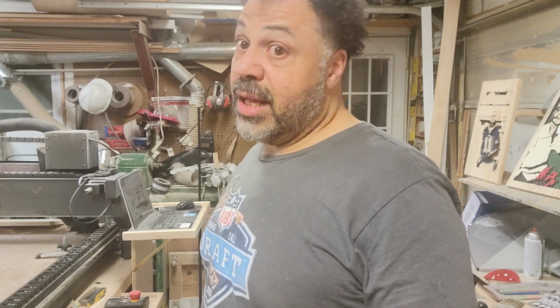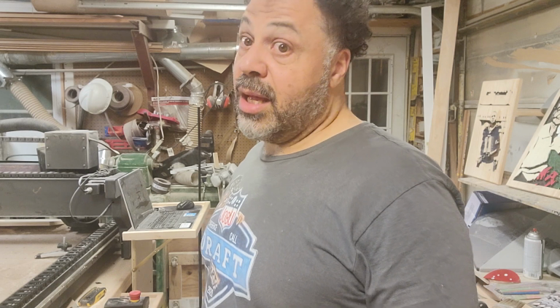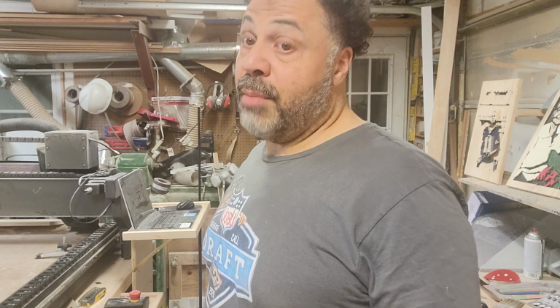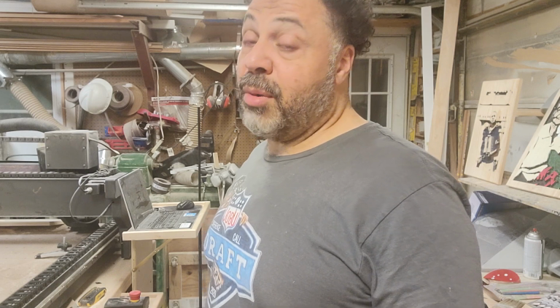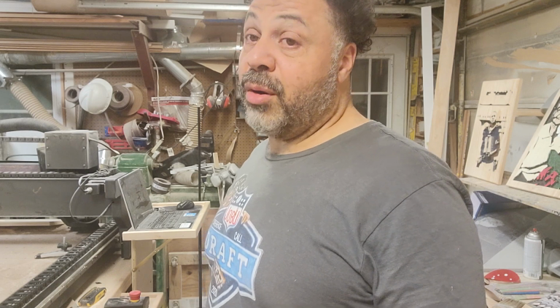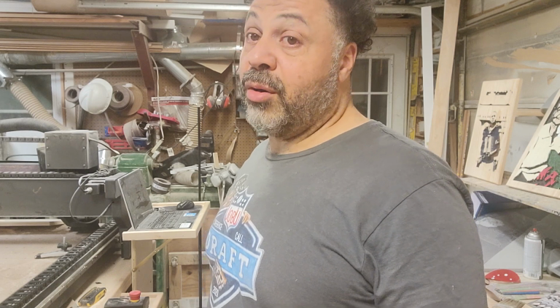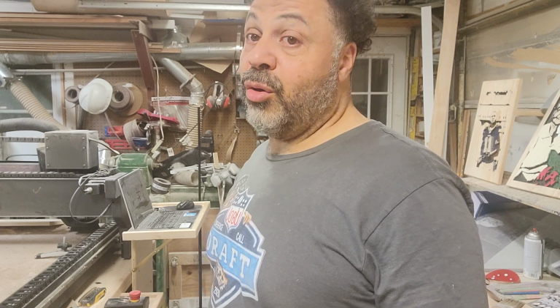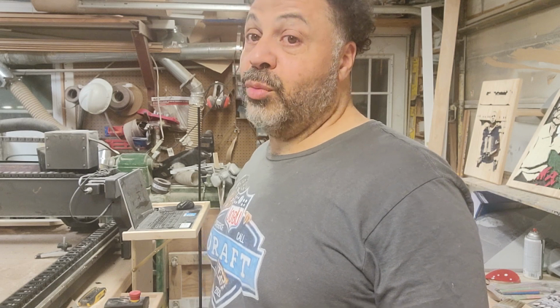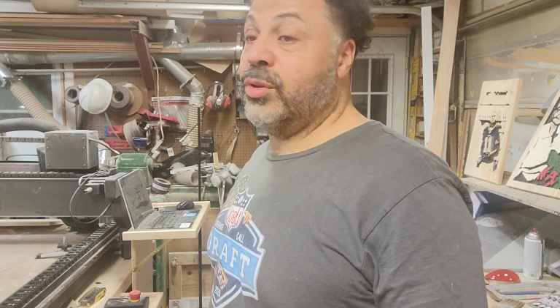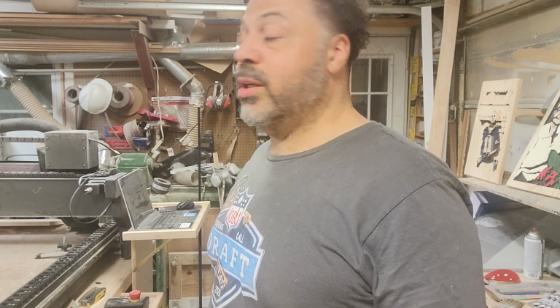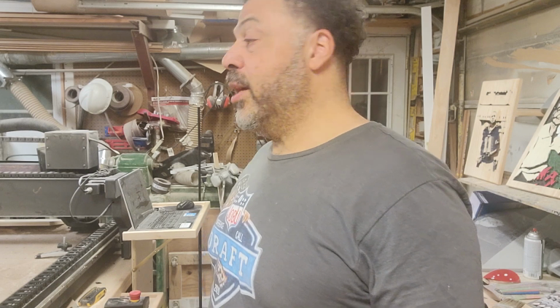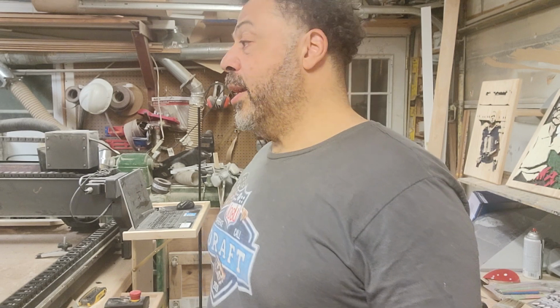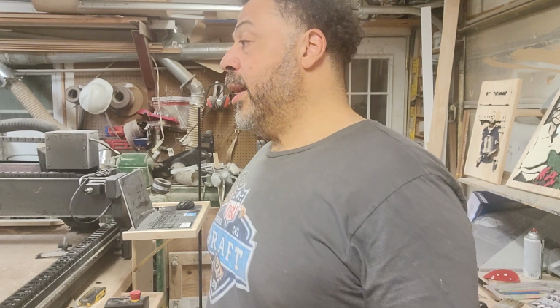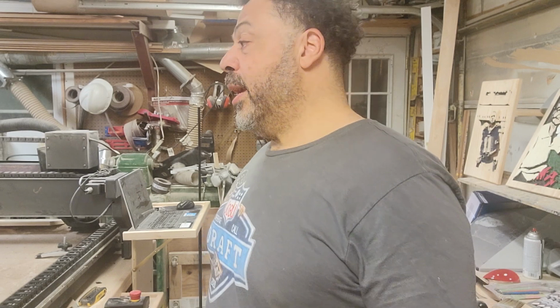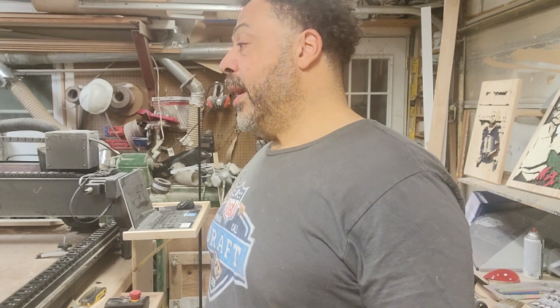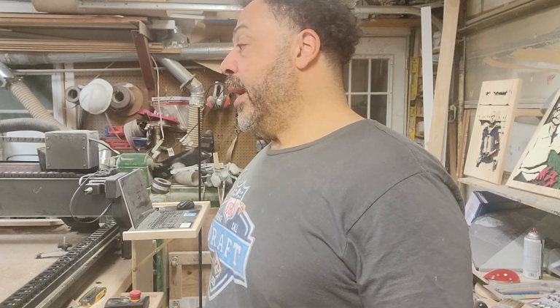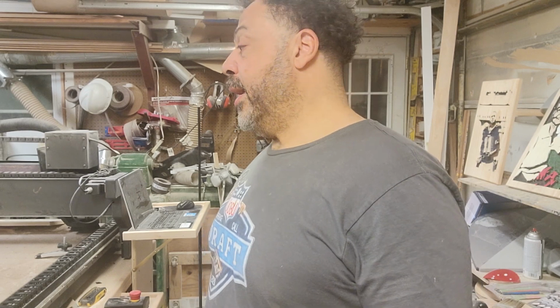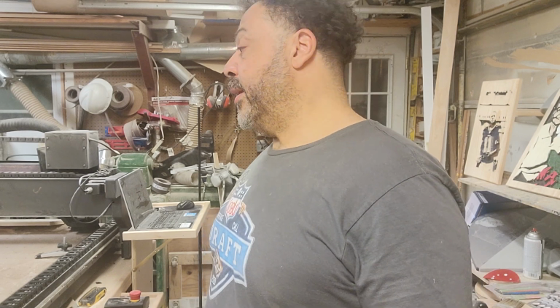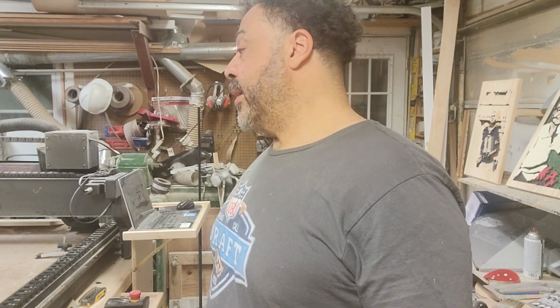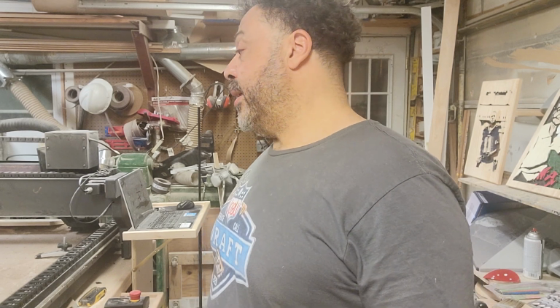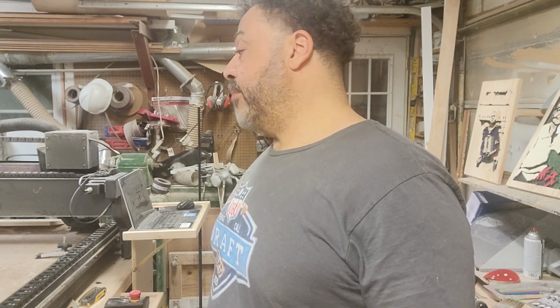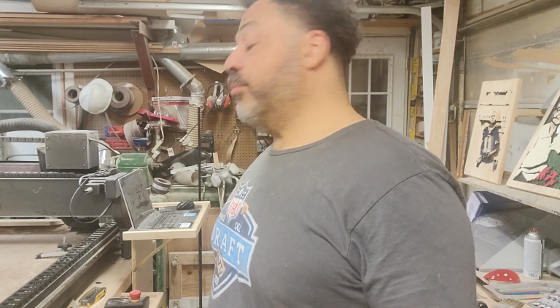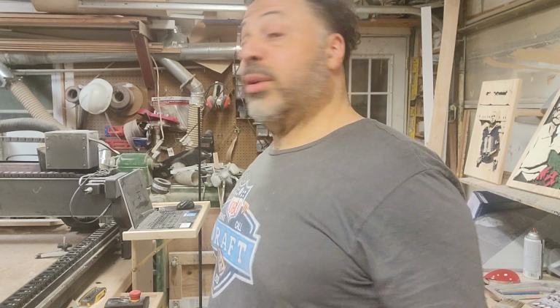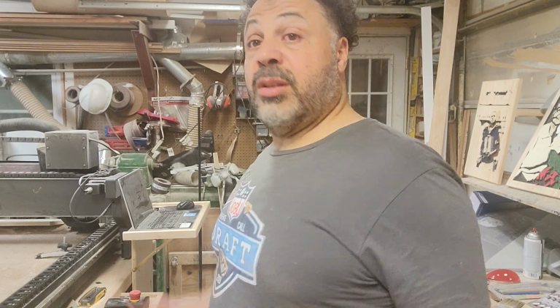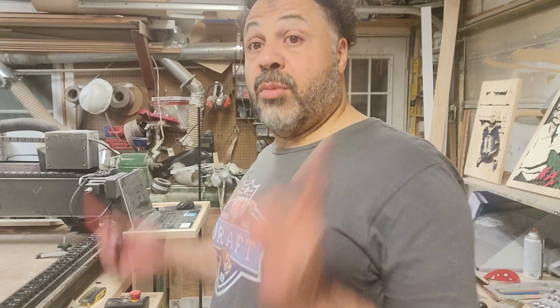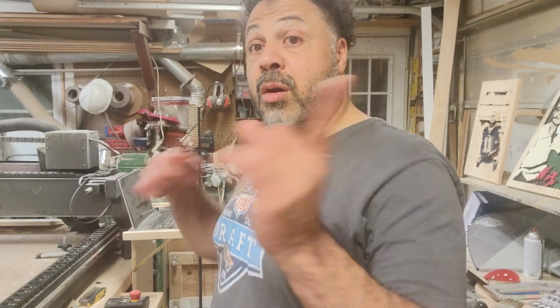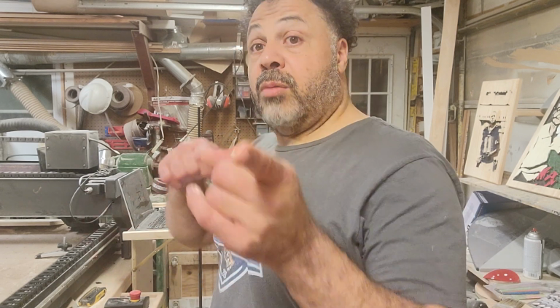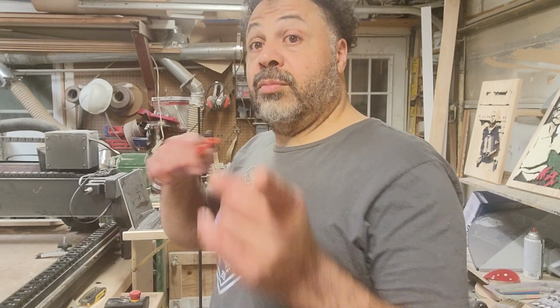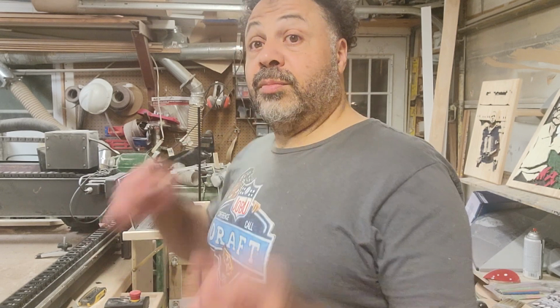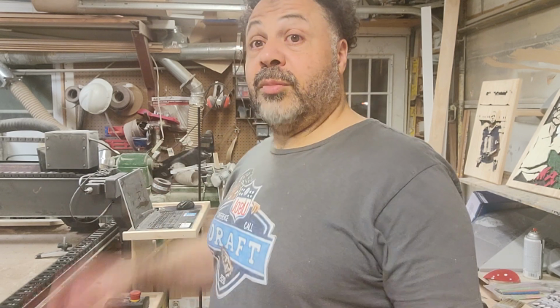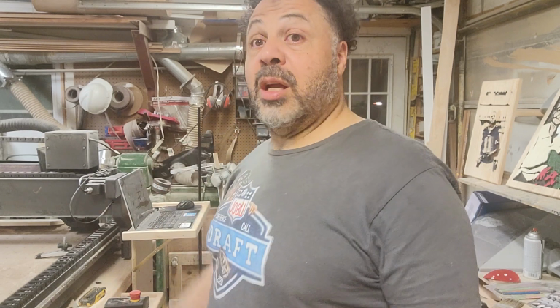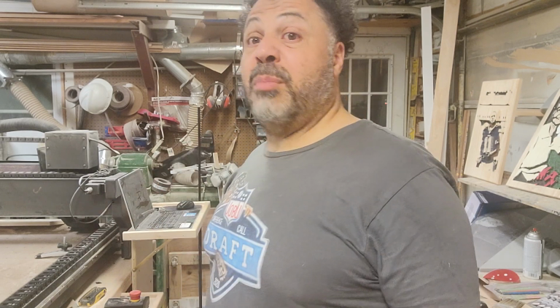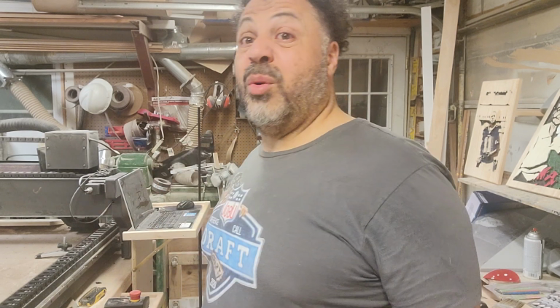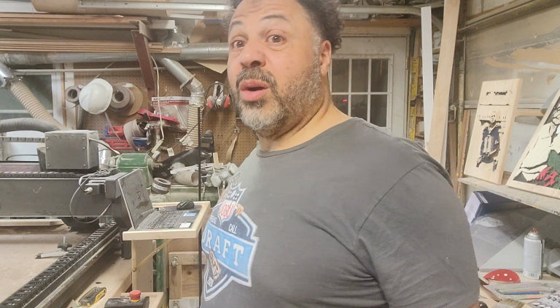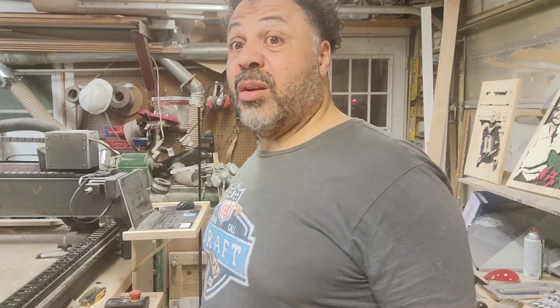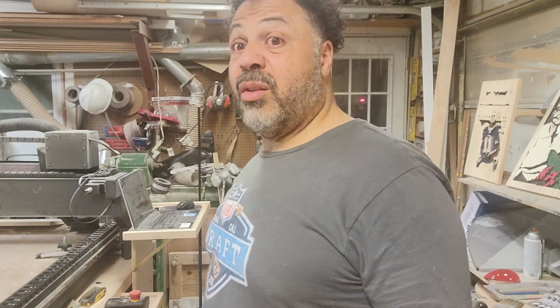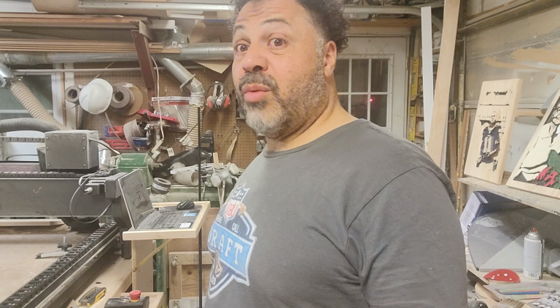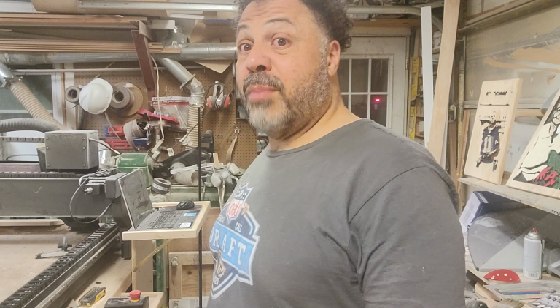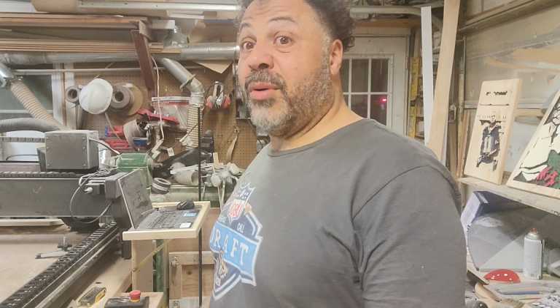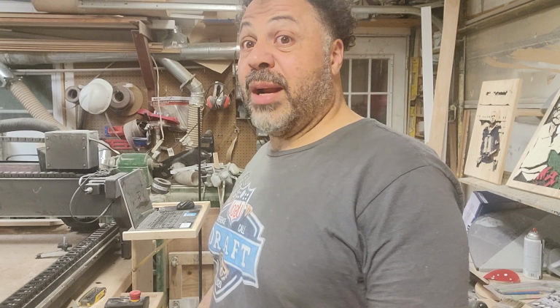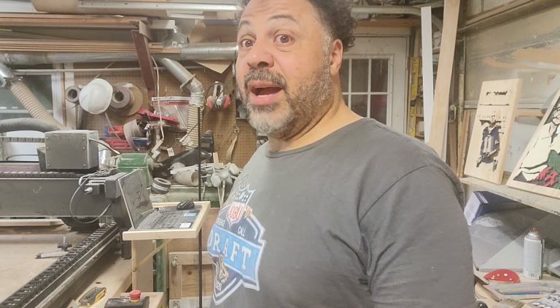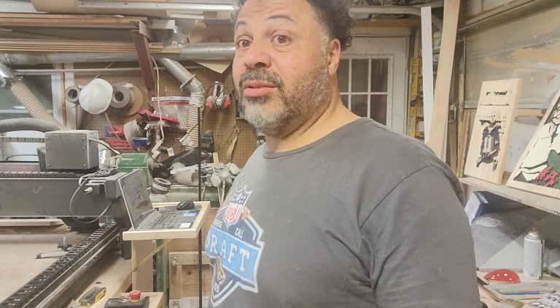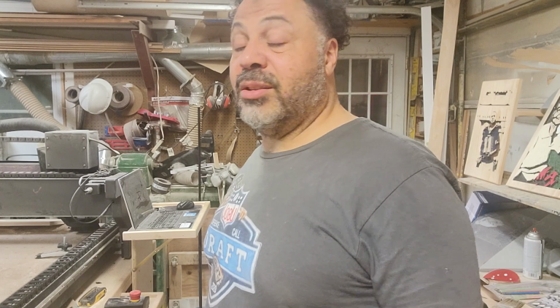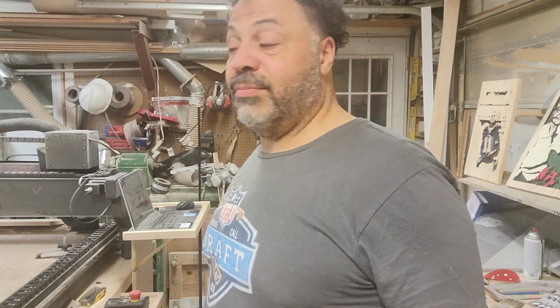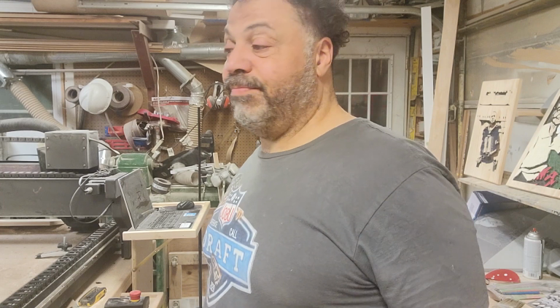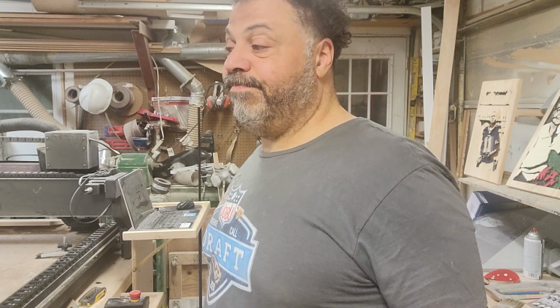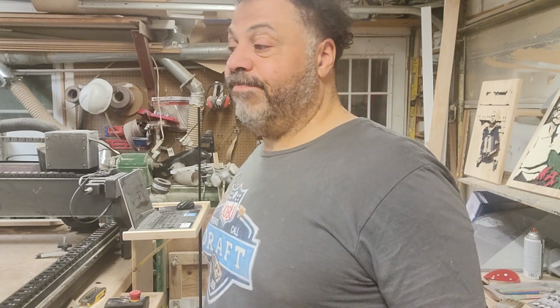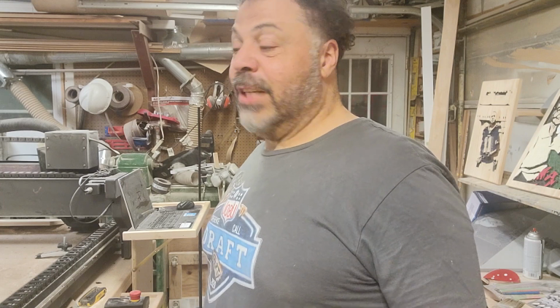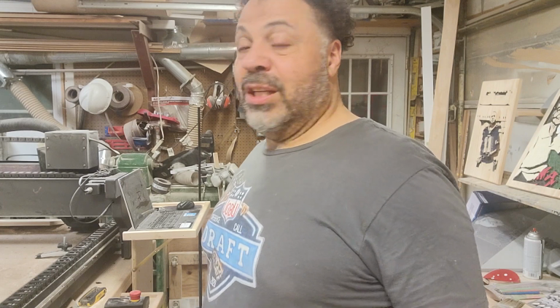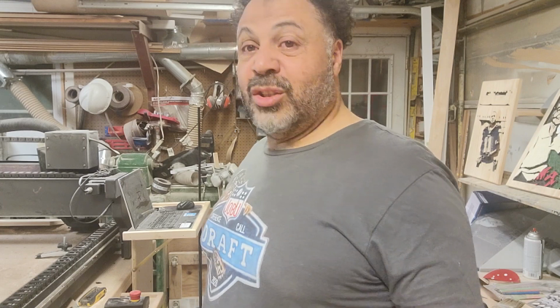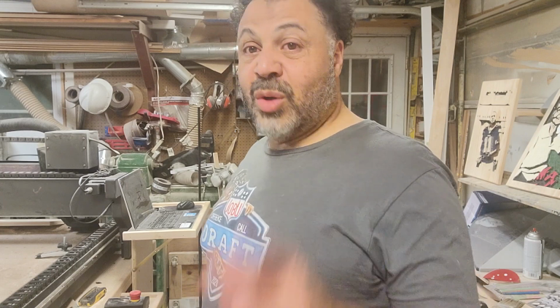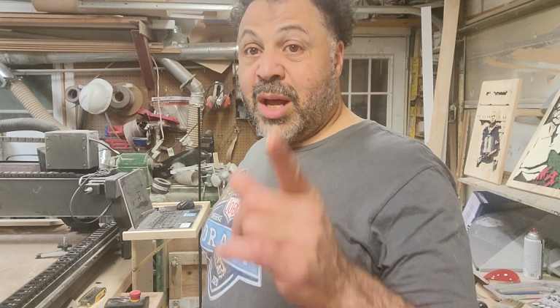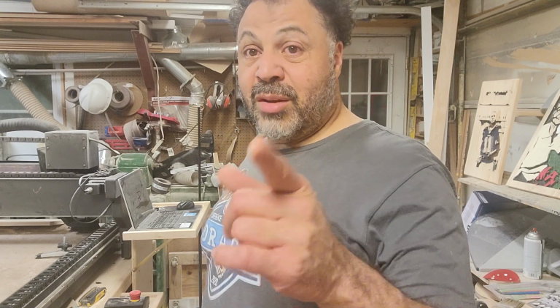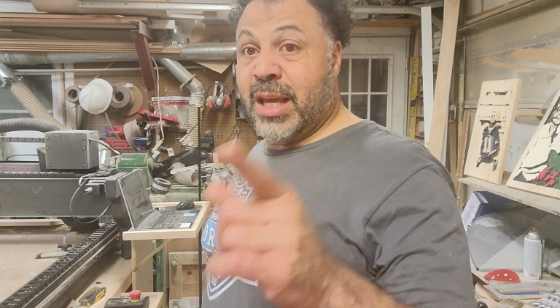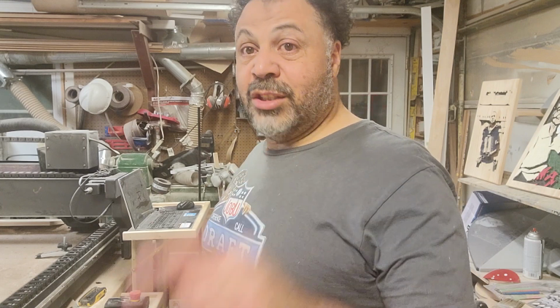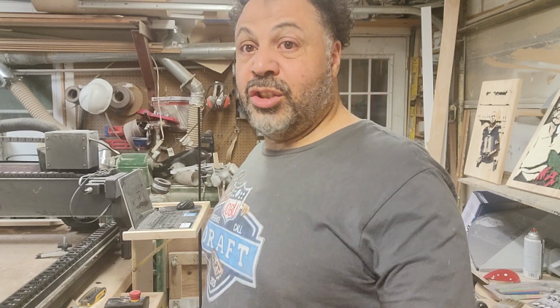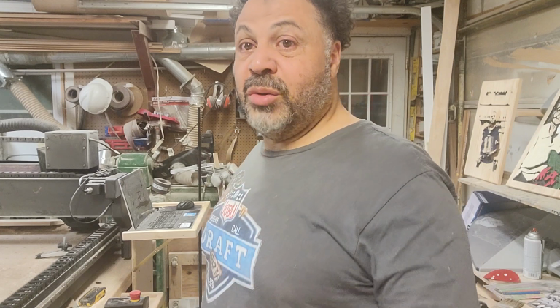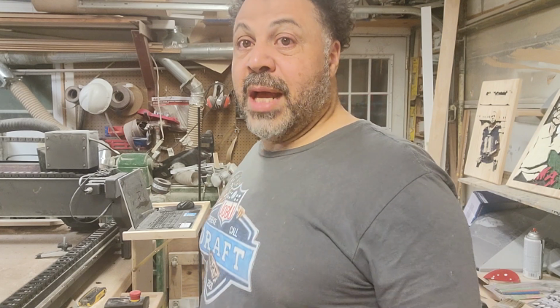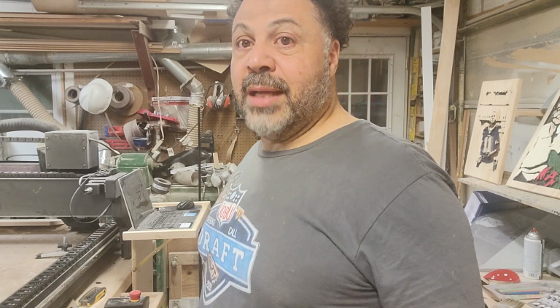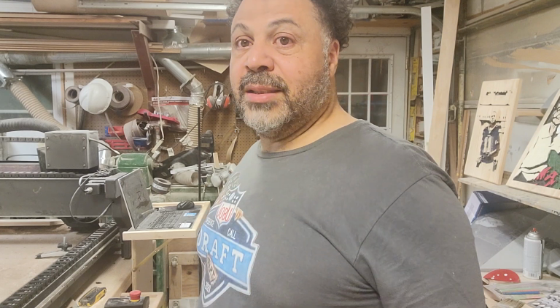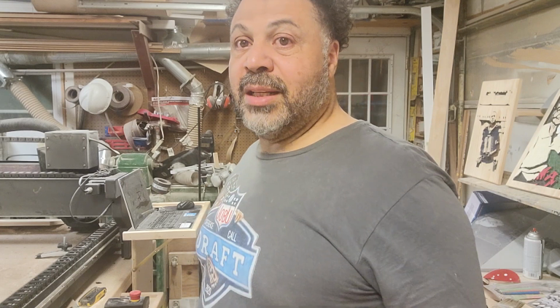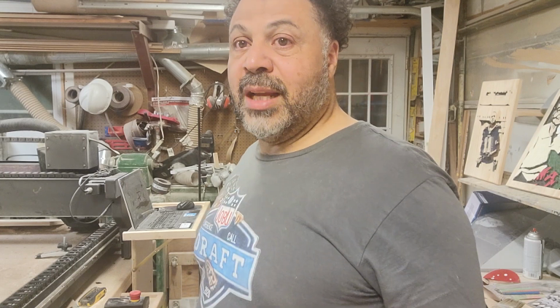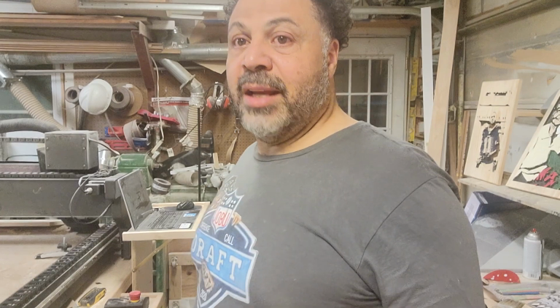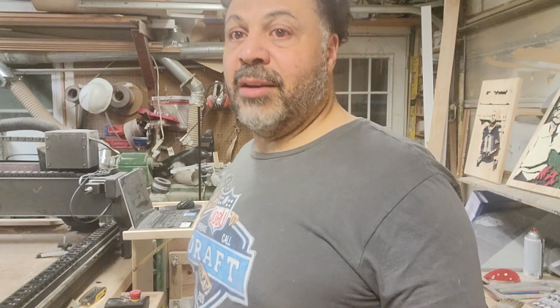I'm Mark Holmes, and tomorrow I'll be working on the red brick house. Catch you guys later.